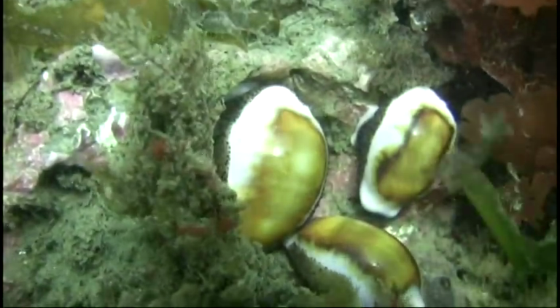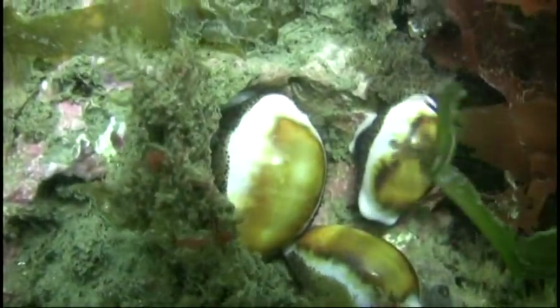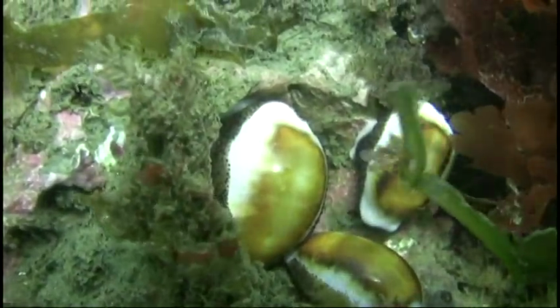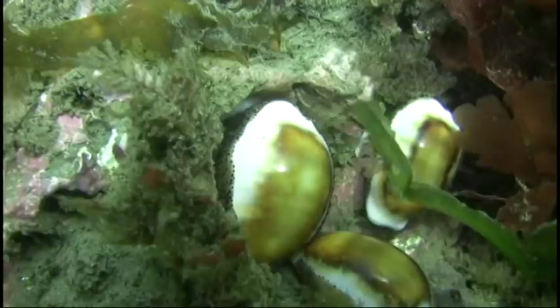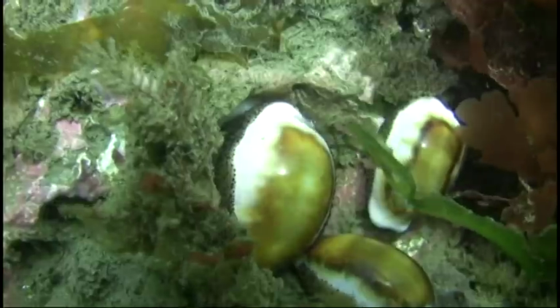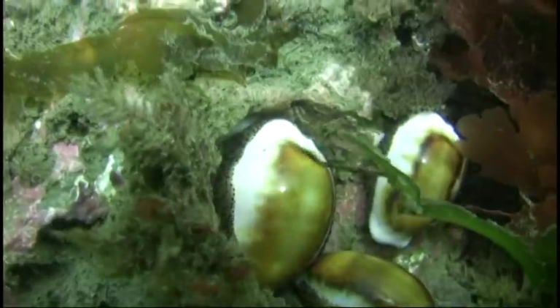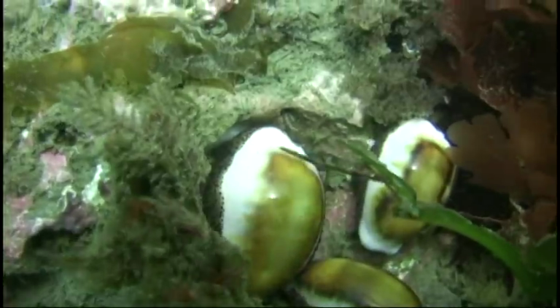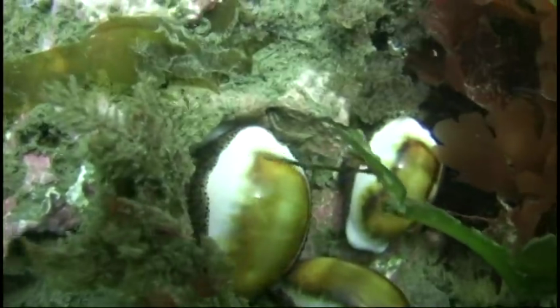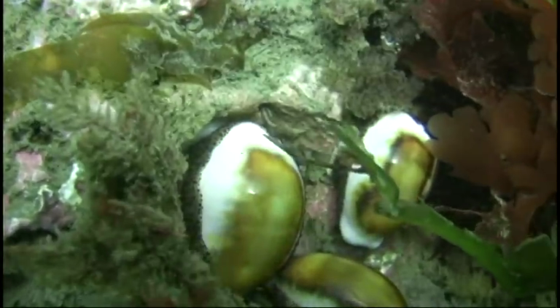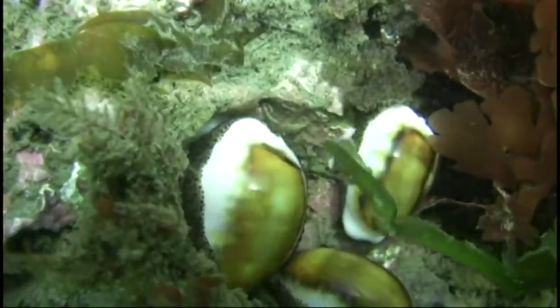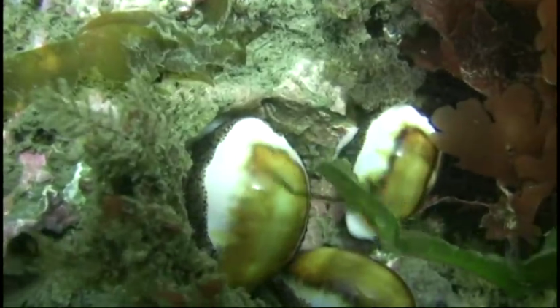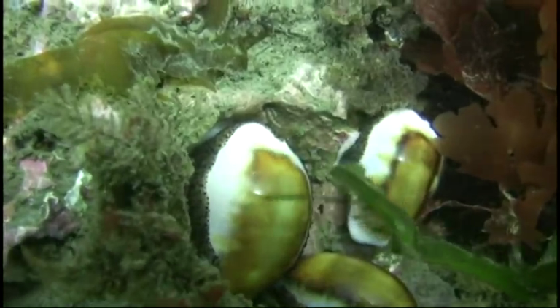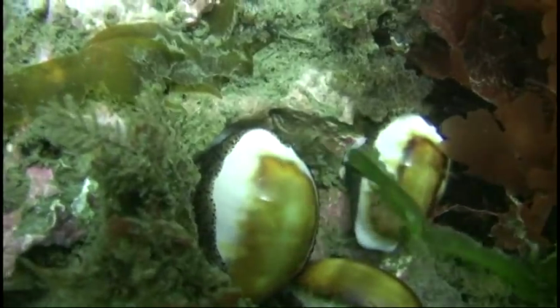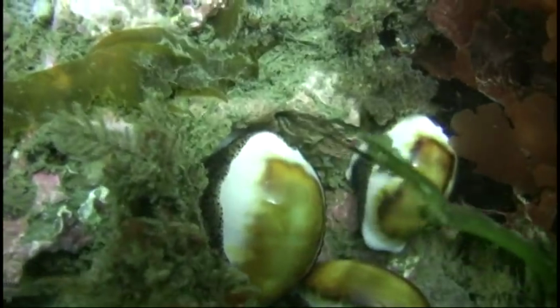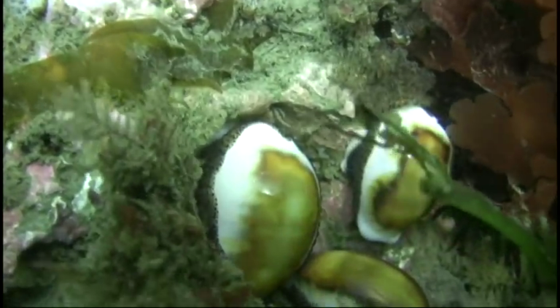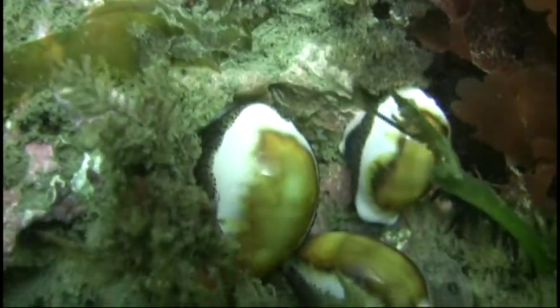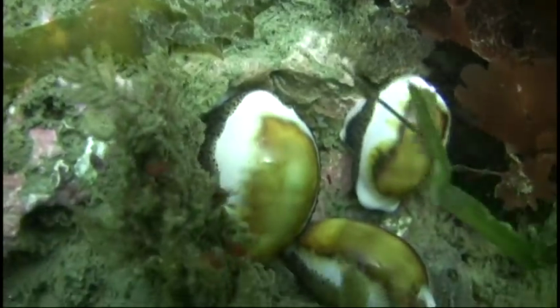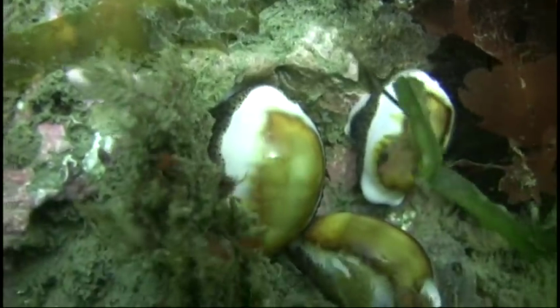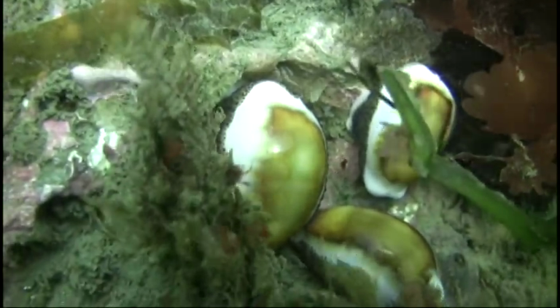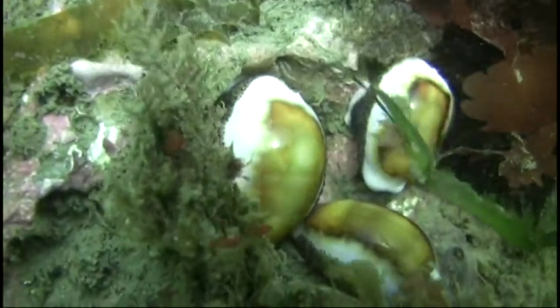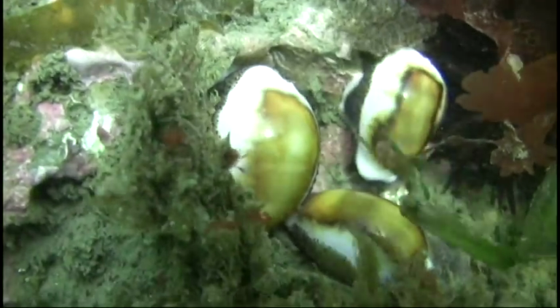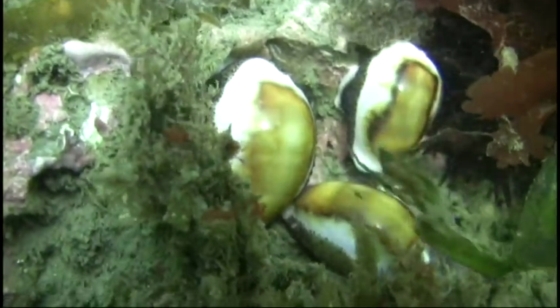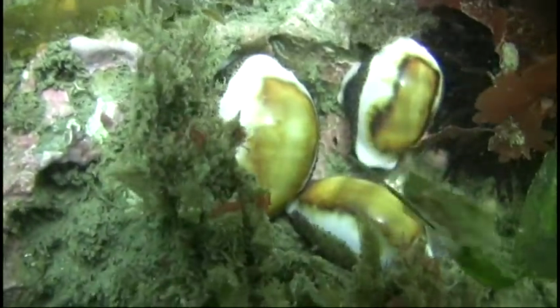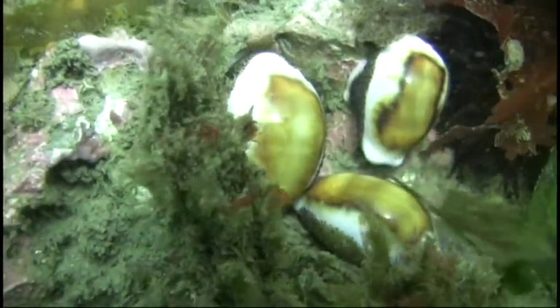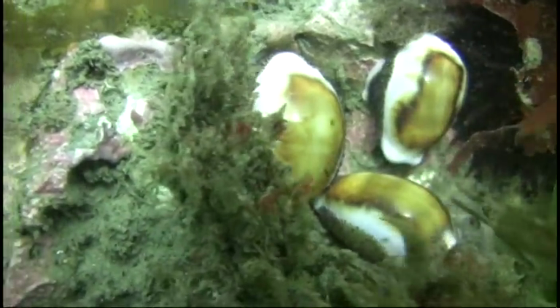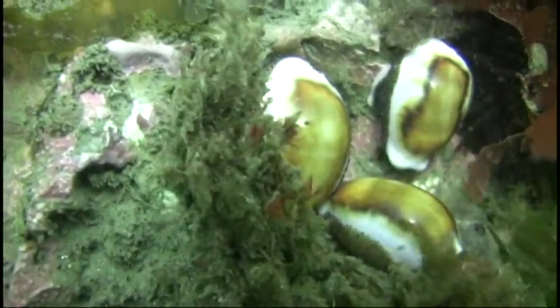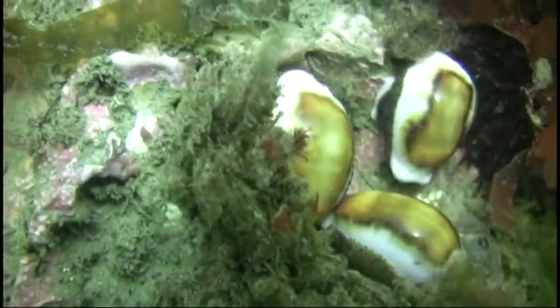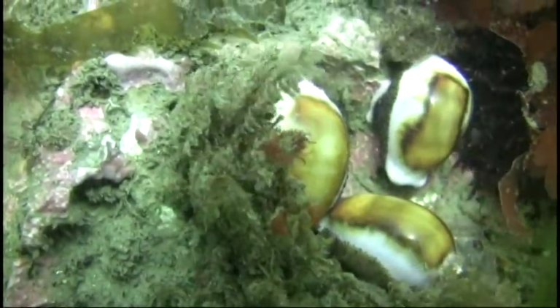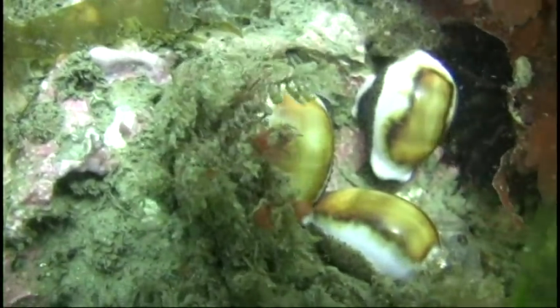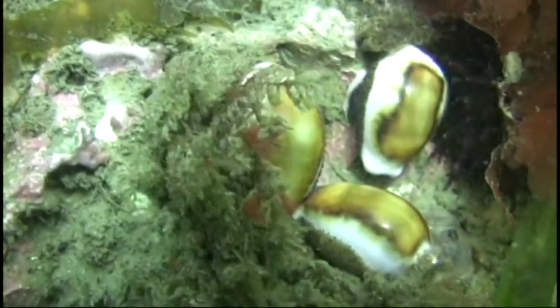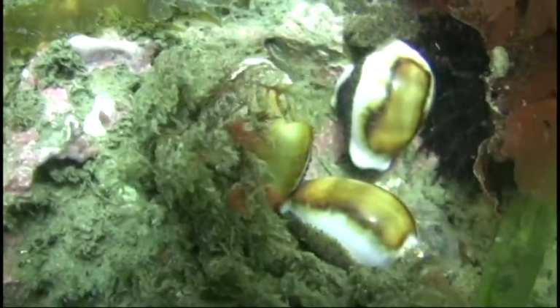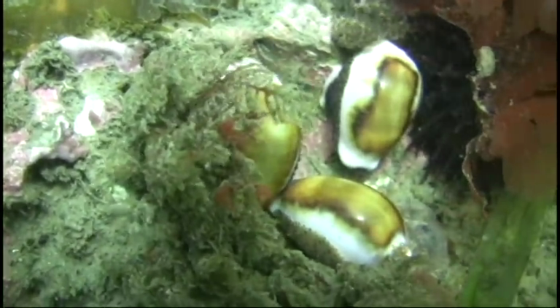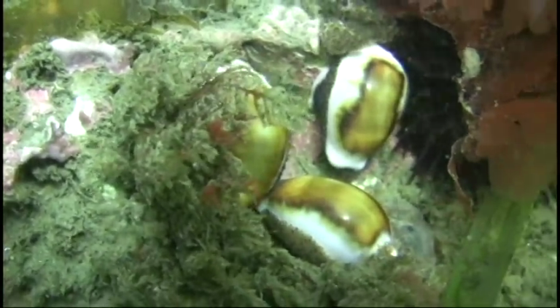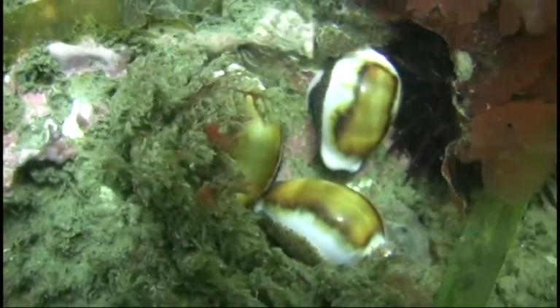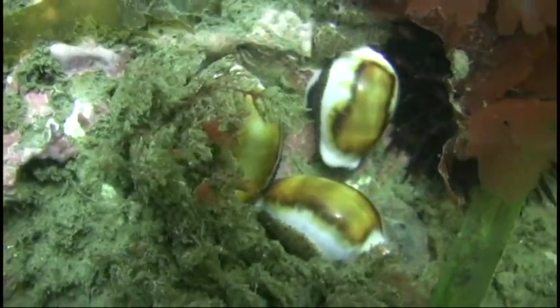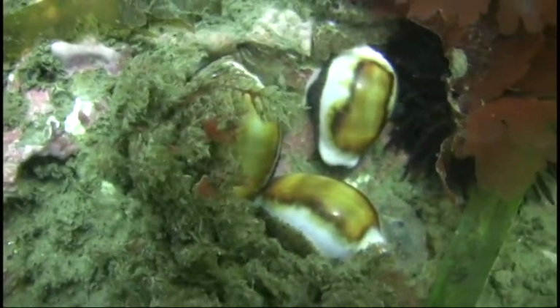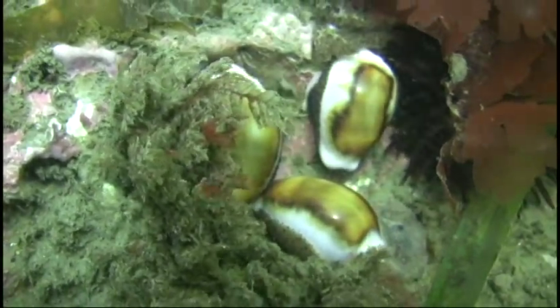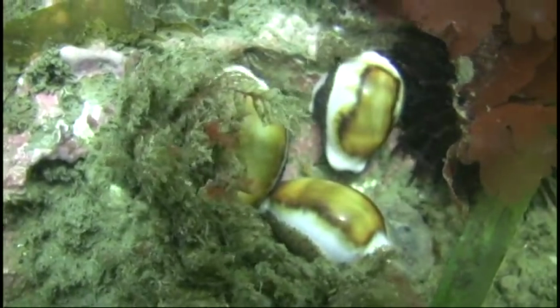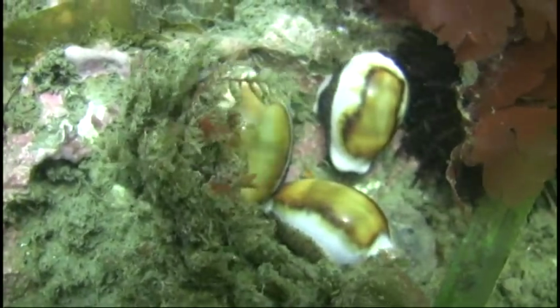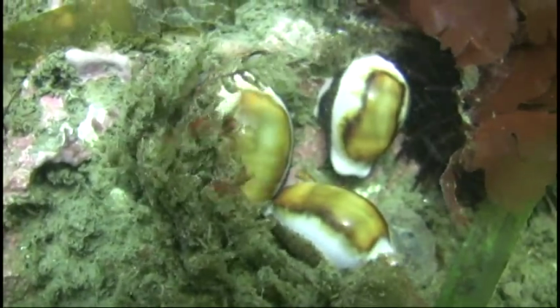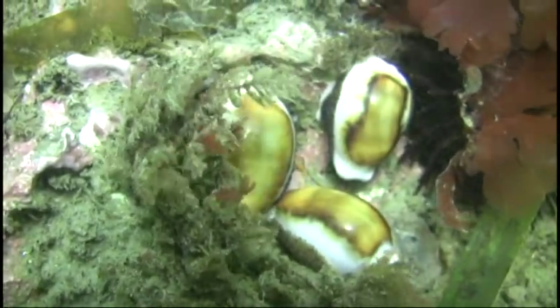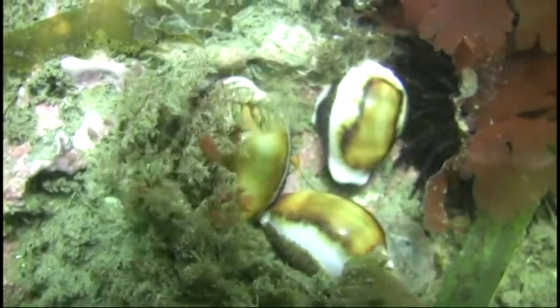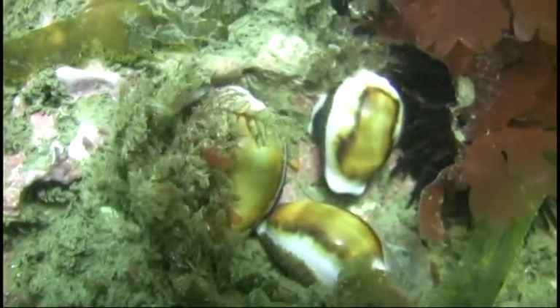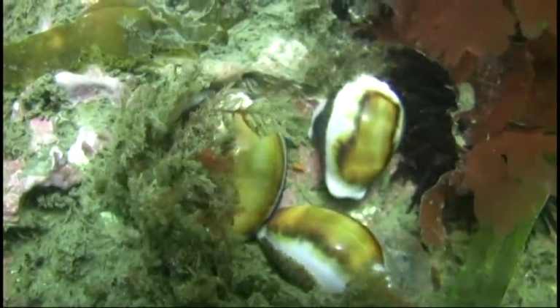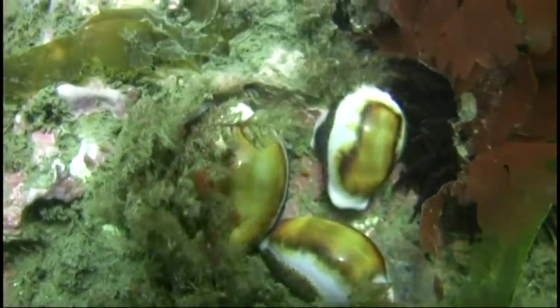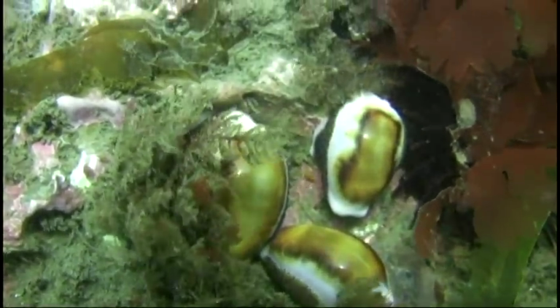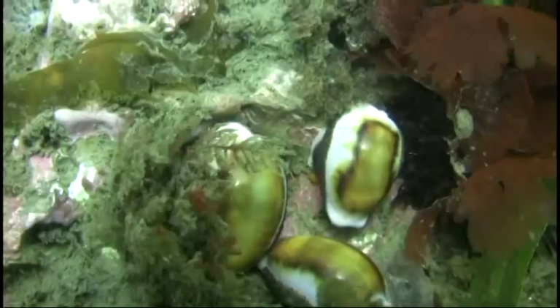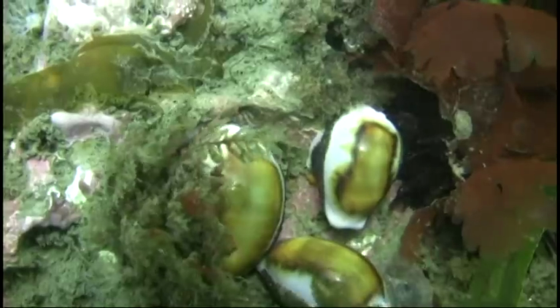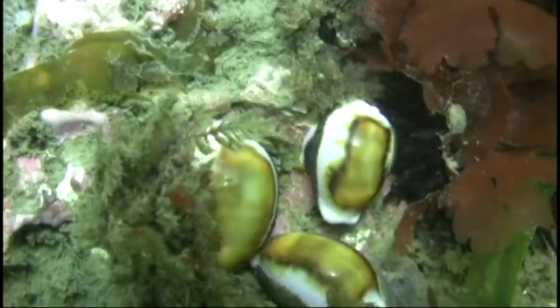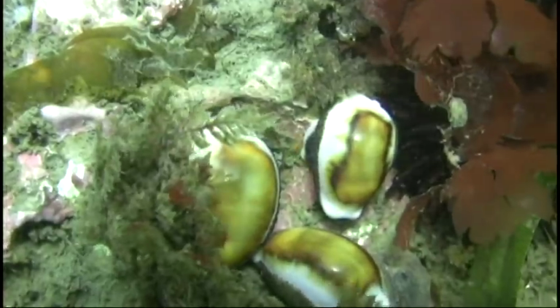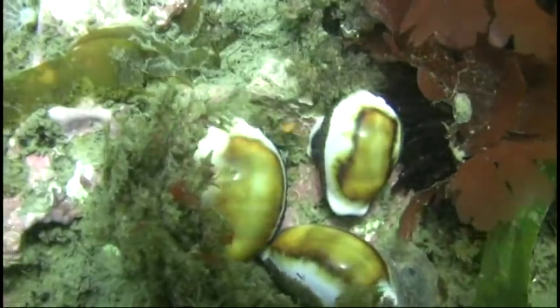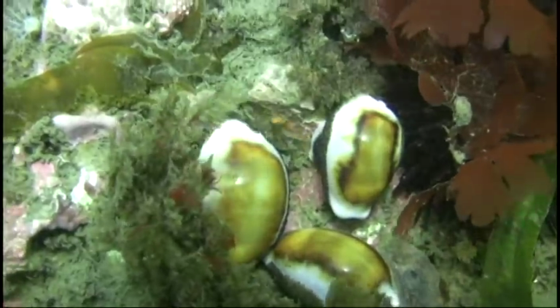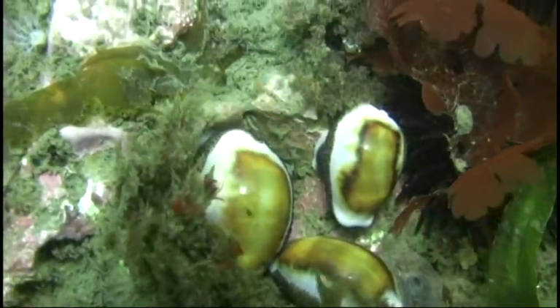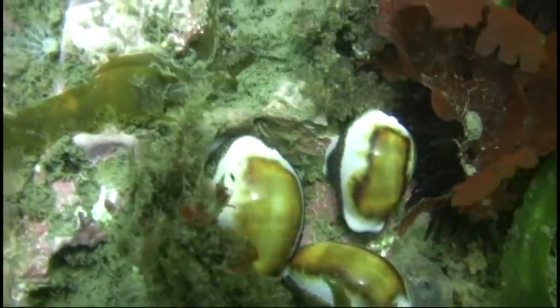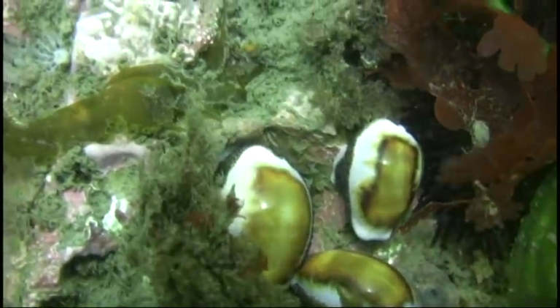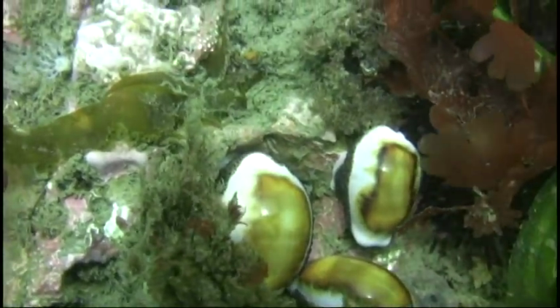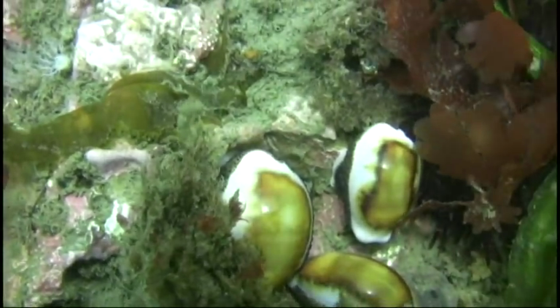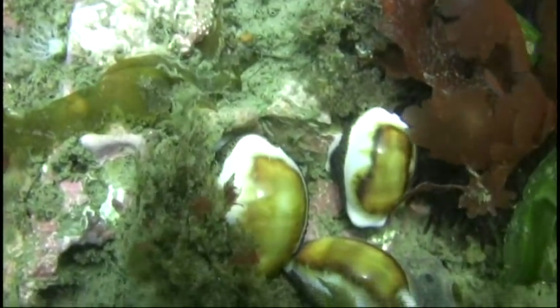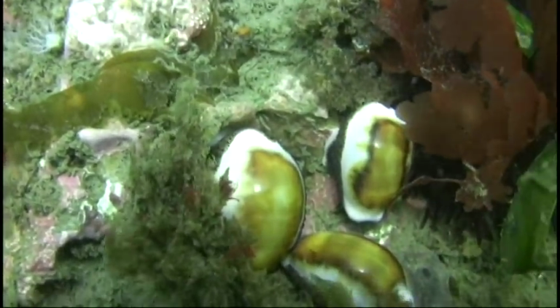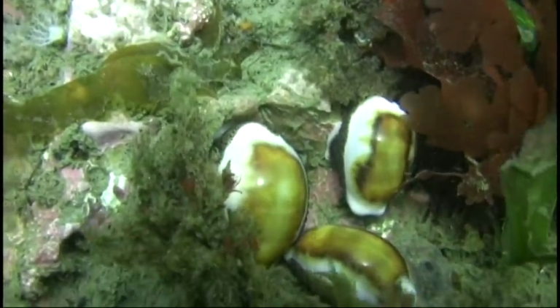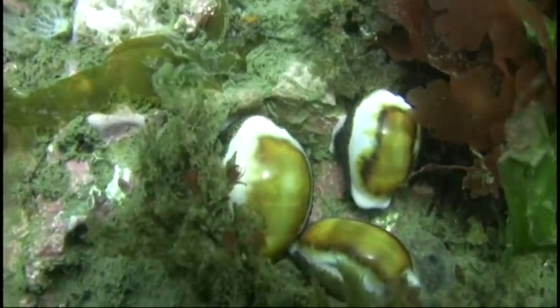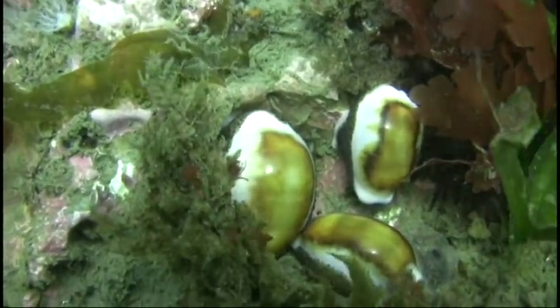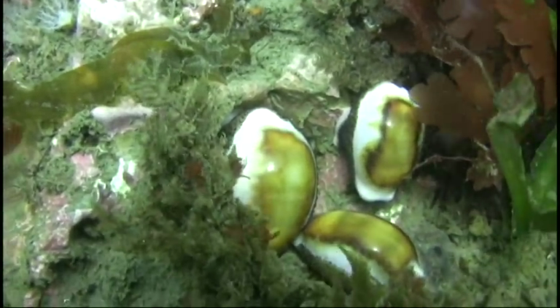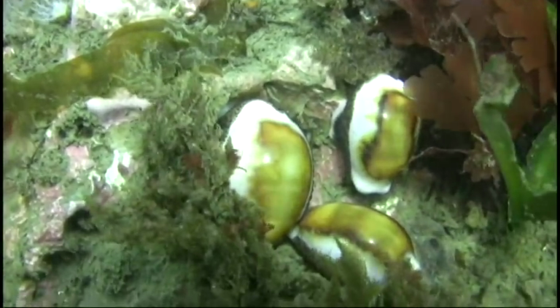These are called chestnut cowries. These animals are scavengers and carnivores. They feed on anemones, sponges, tunicates, and snail eggs.